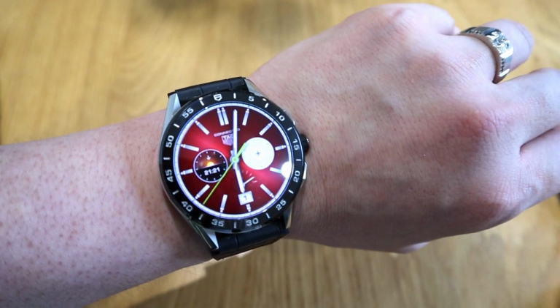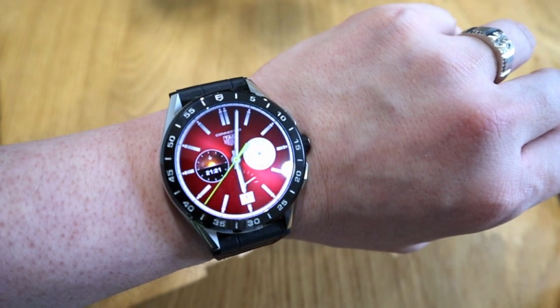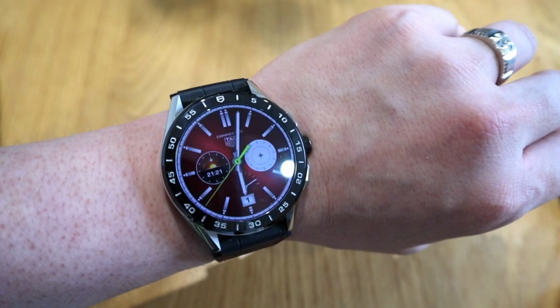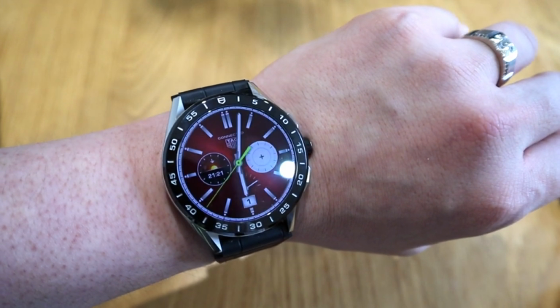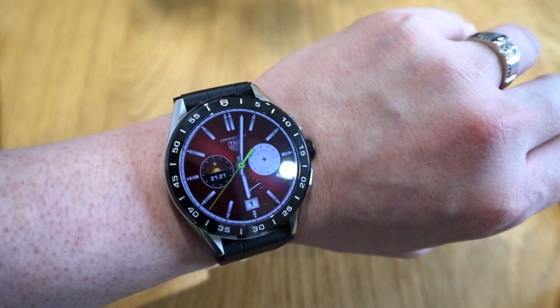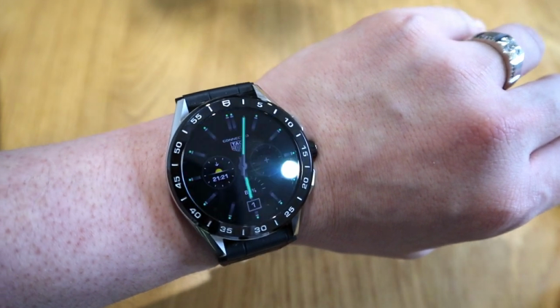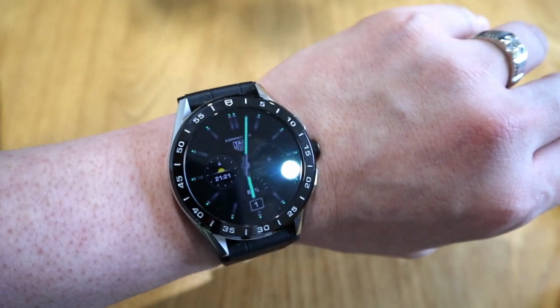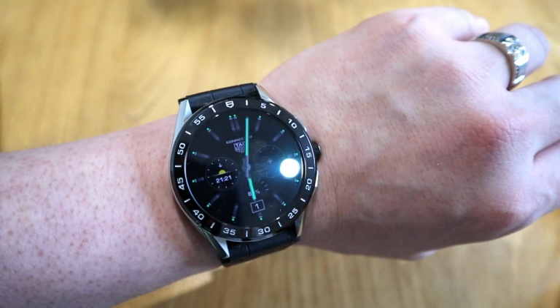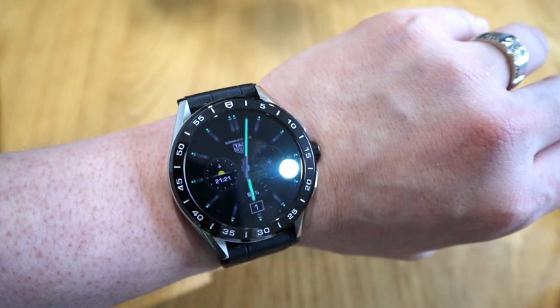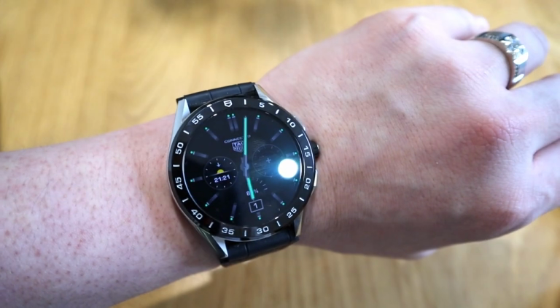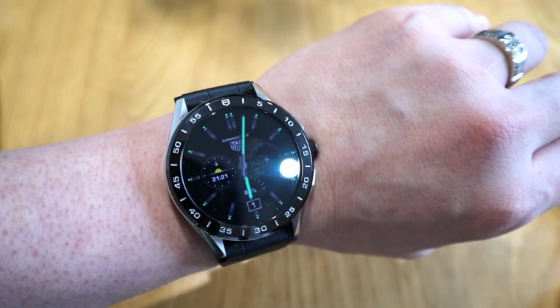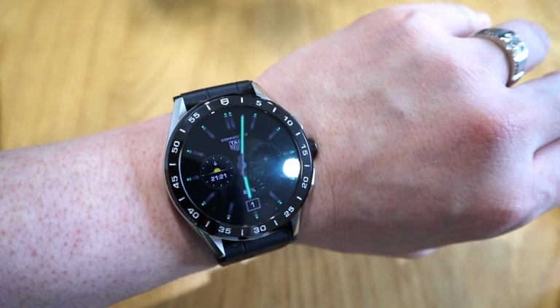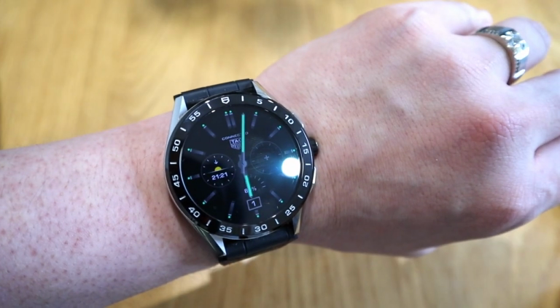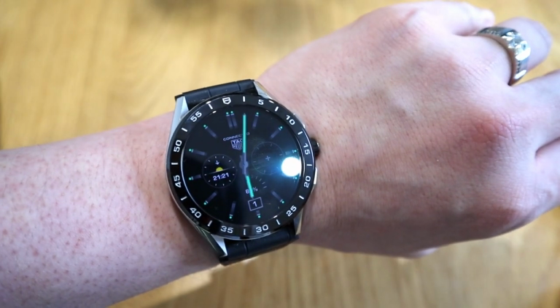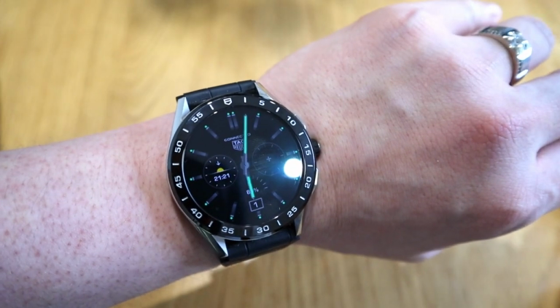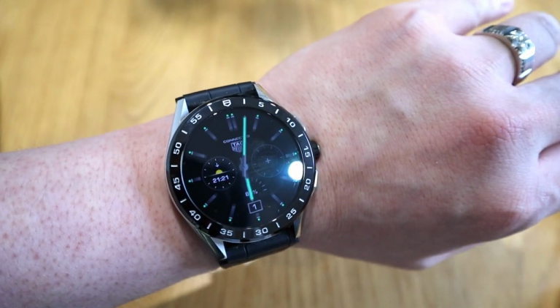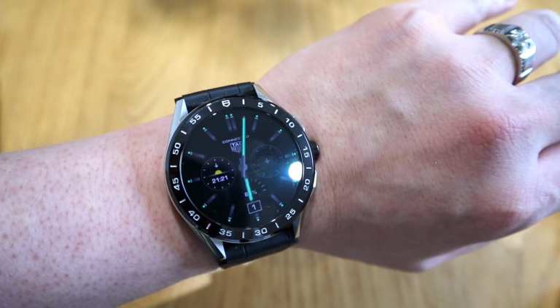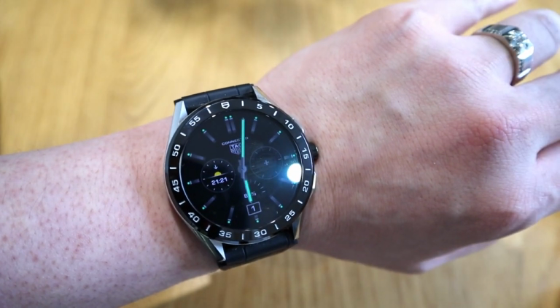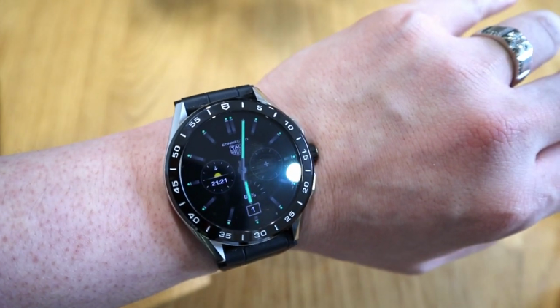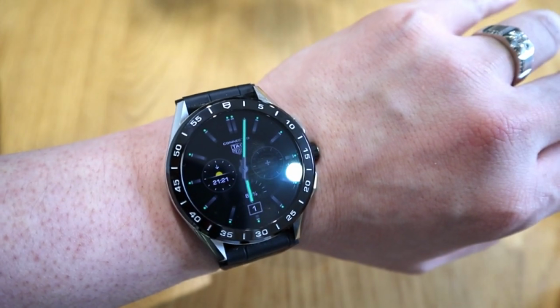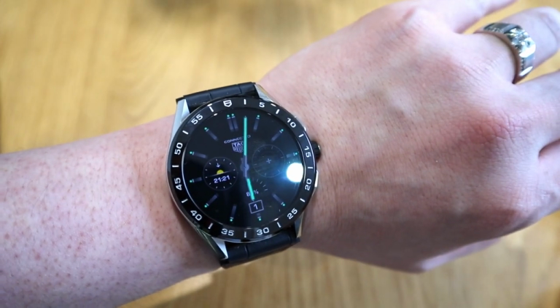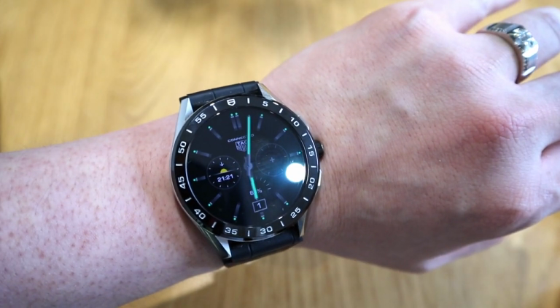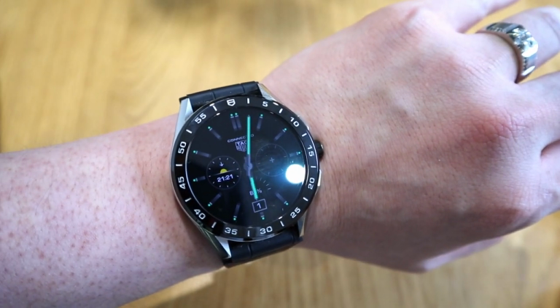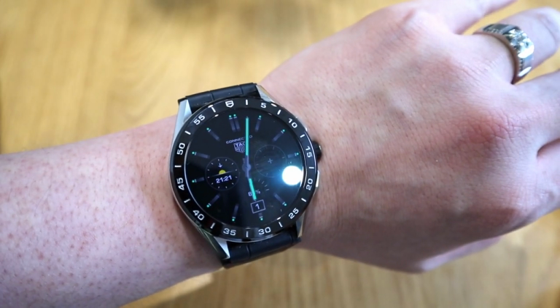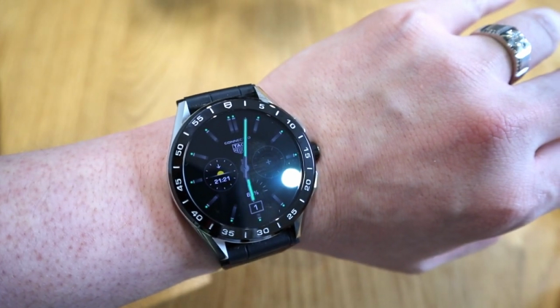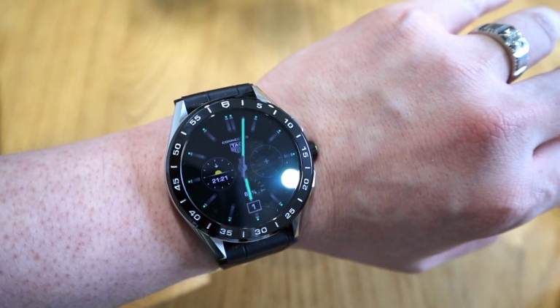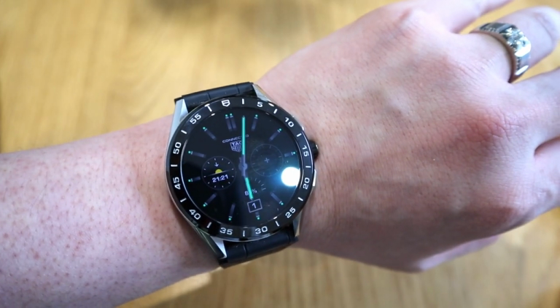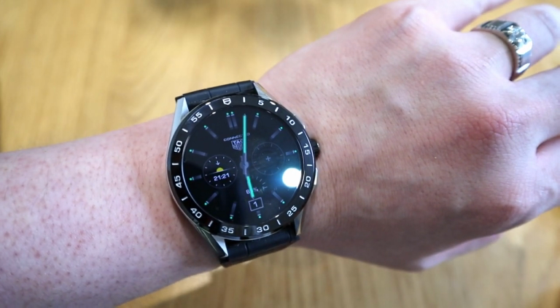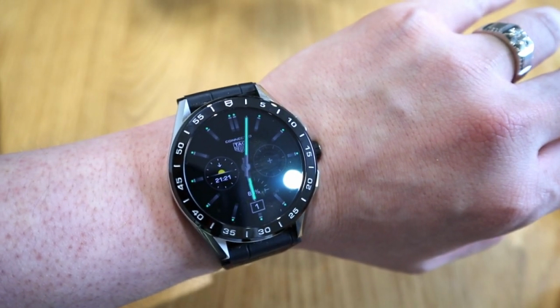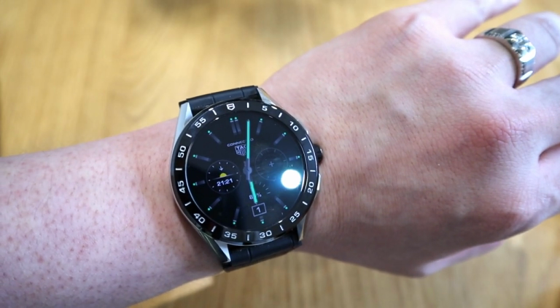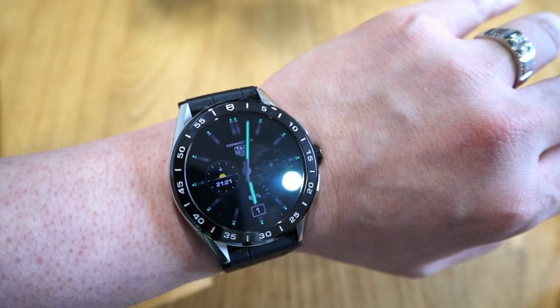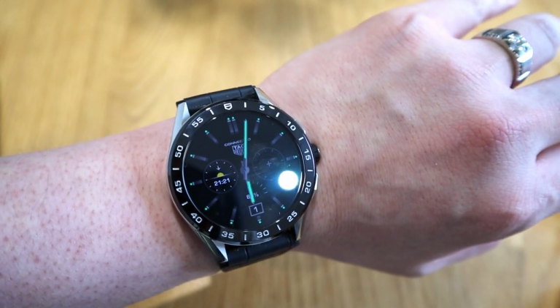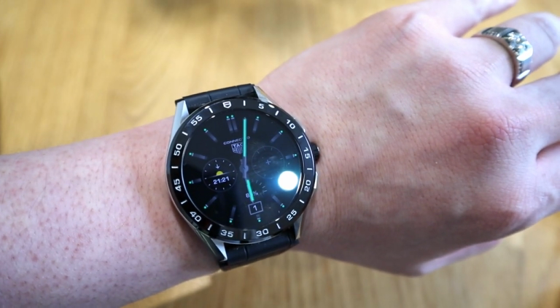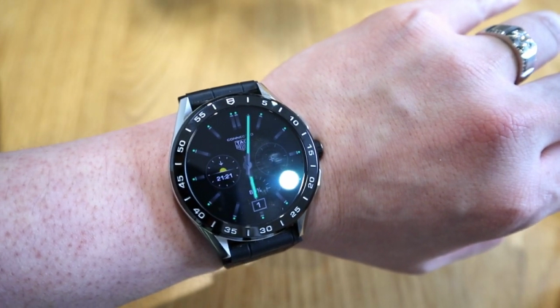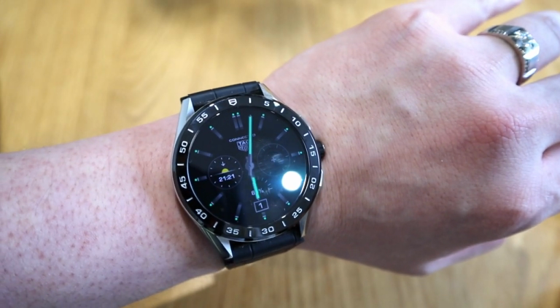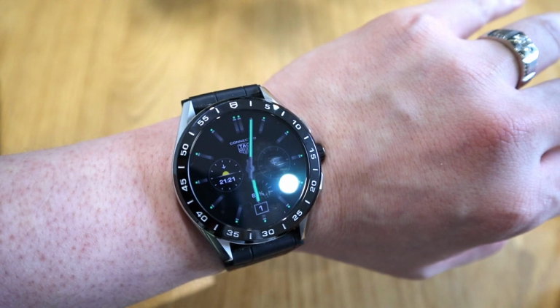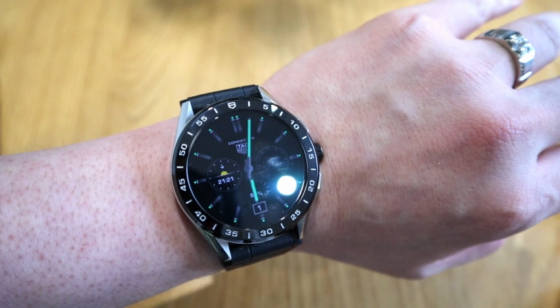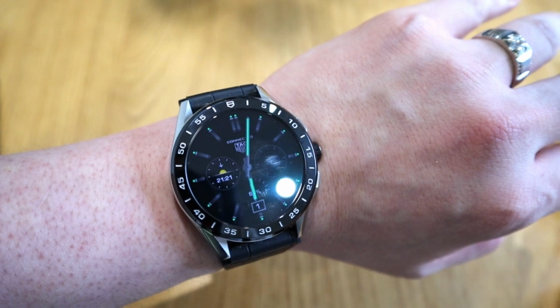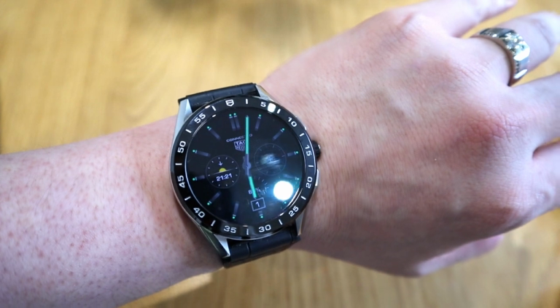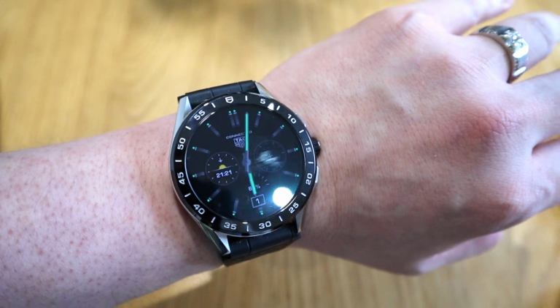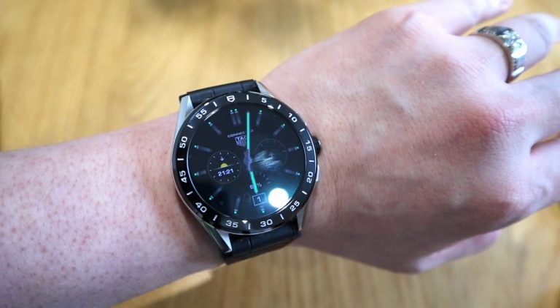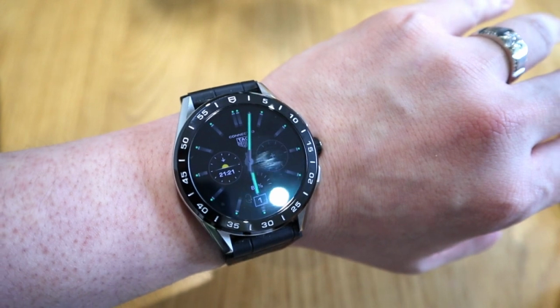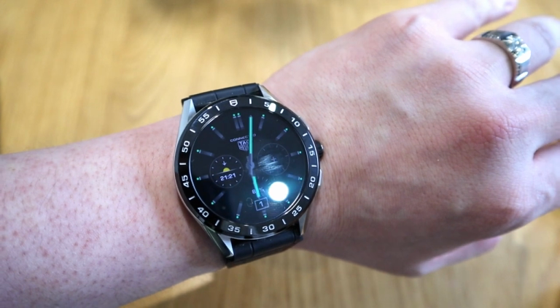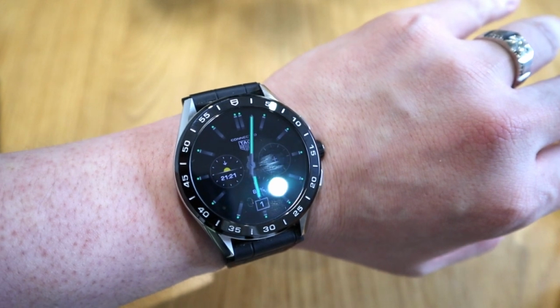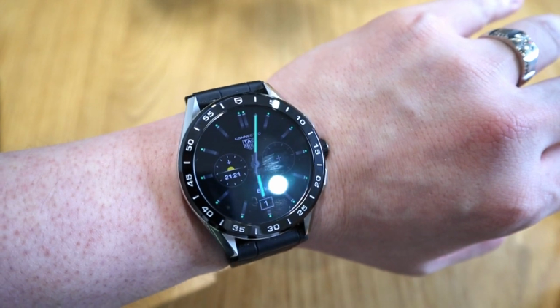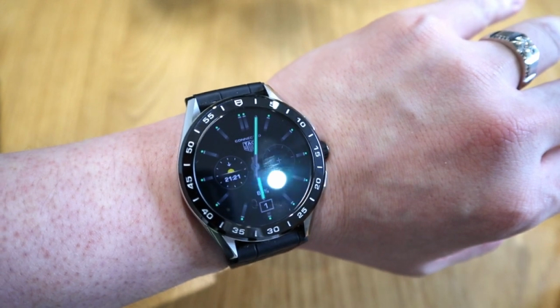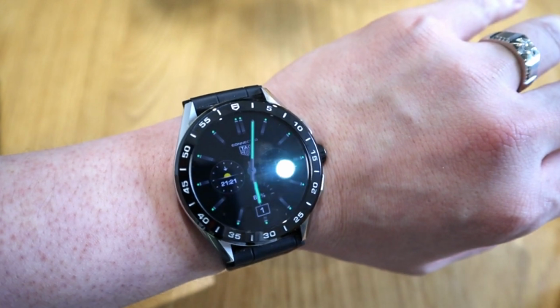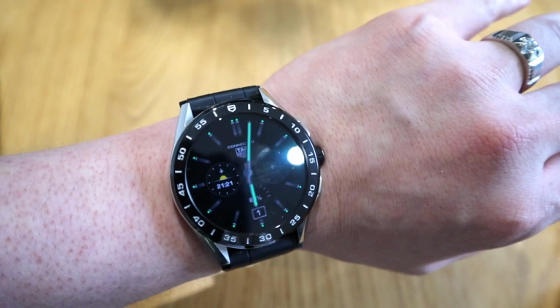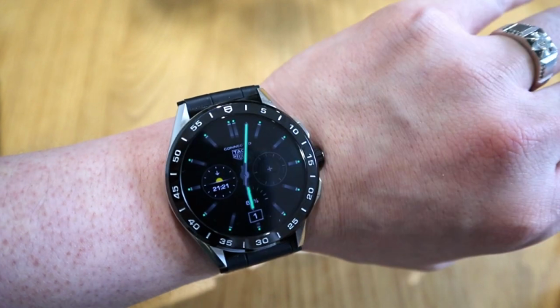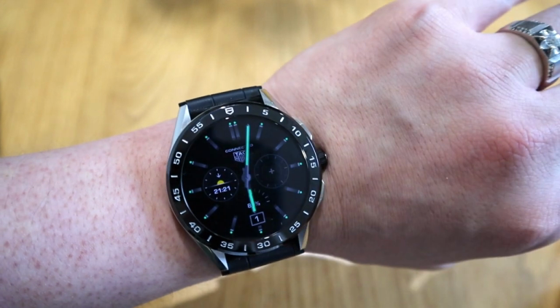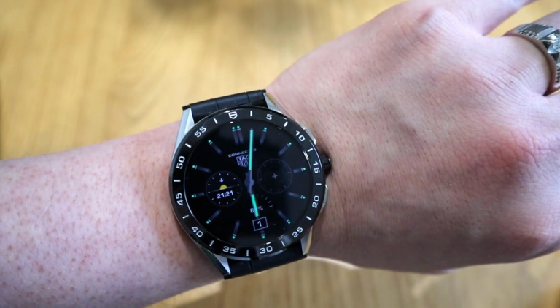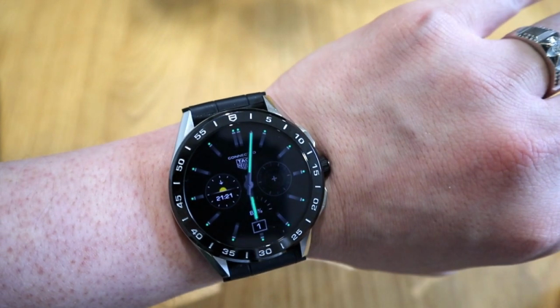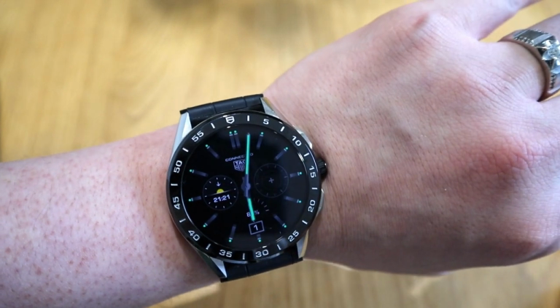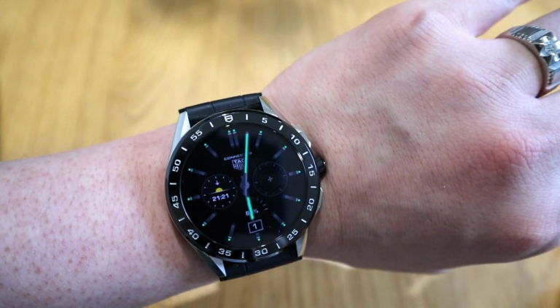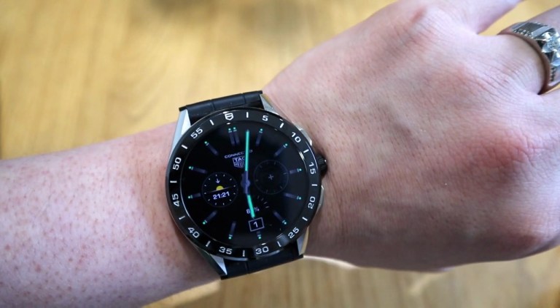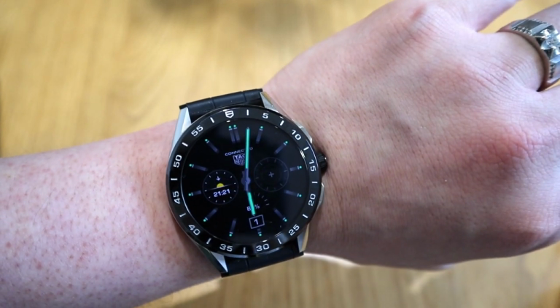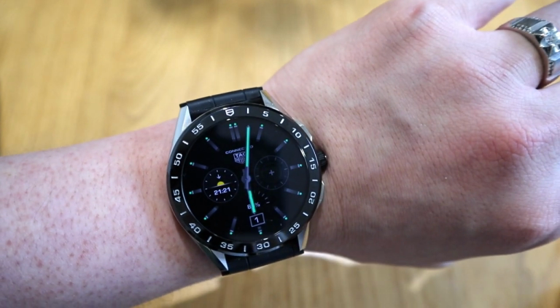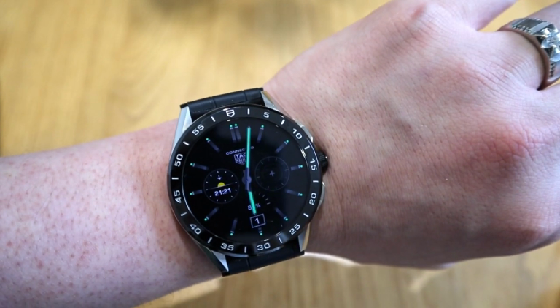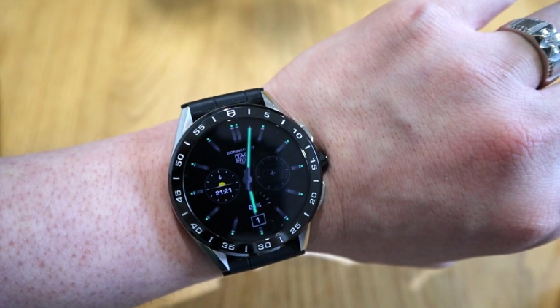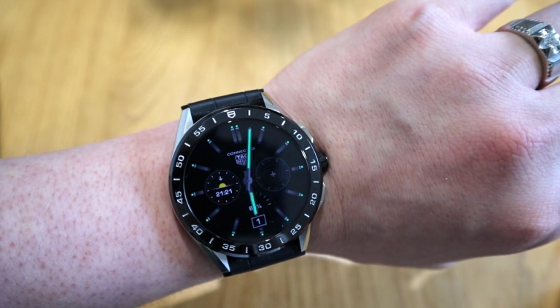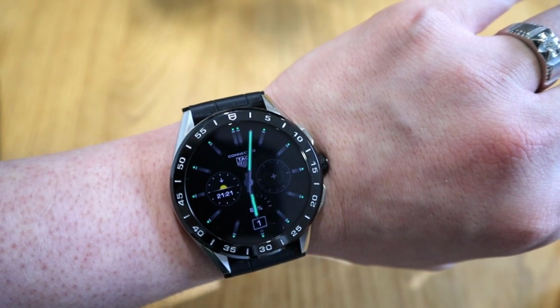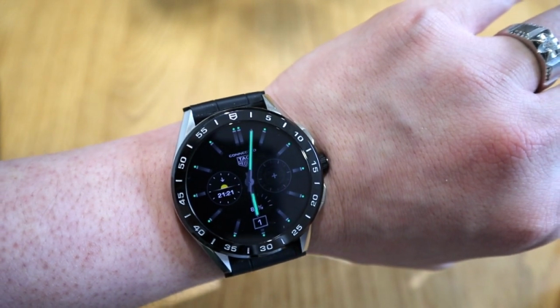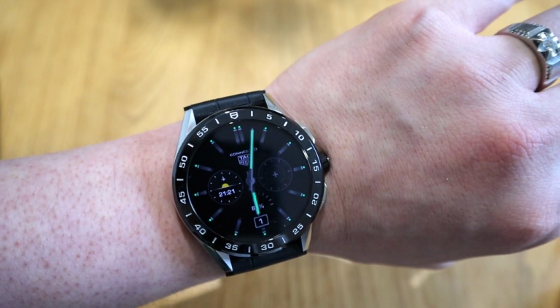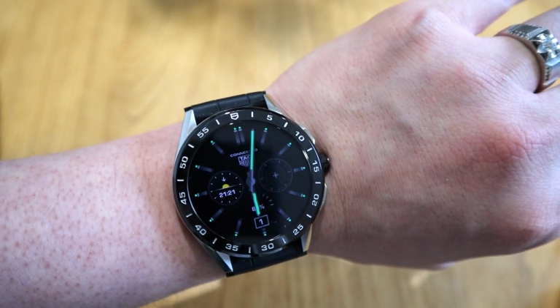I'm very pleased with this new watch face and I hope you guys enjoy it too. Thank you very much for watching this video. This is LGBTech — speak to you soon. All the best, bye bye.